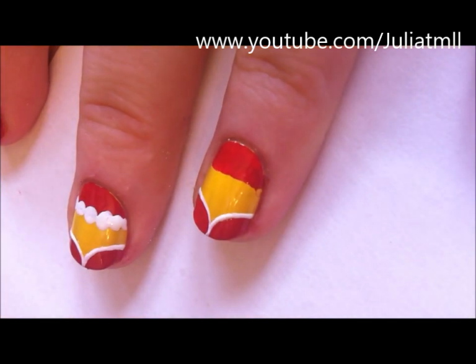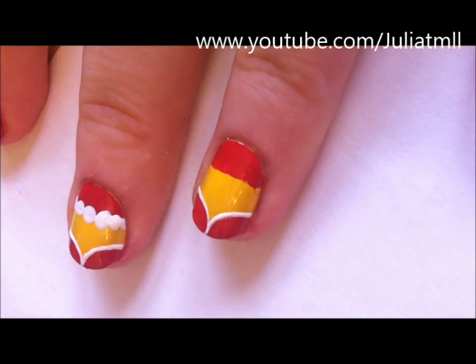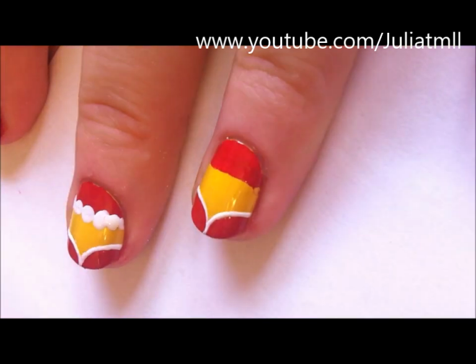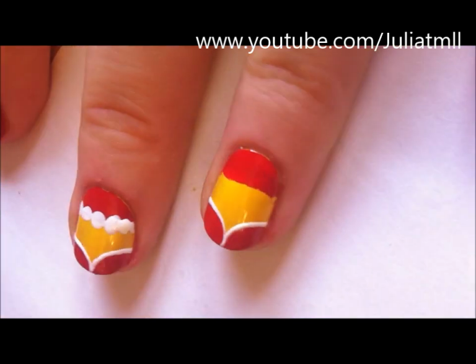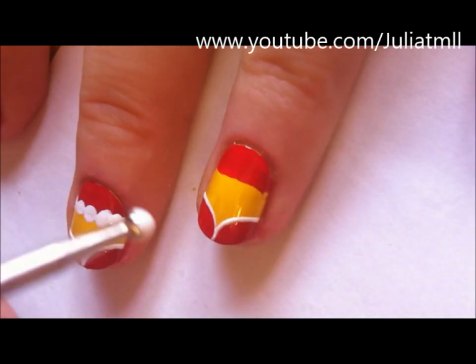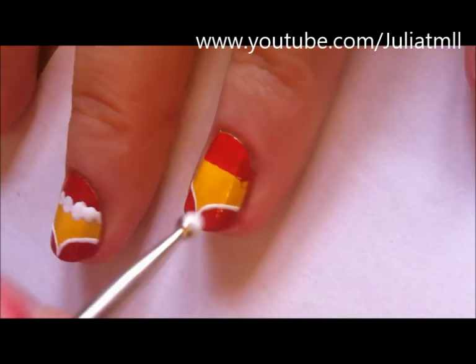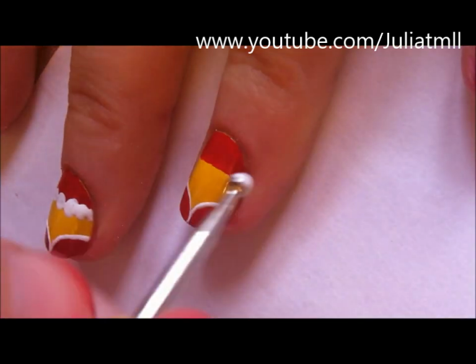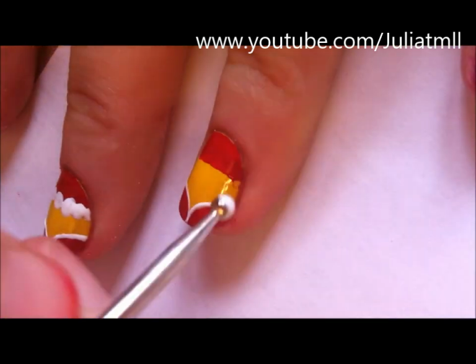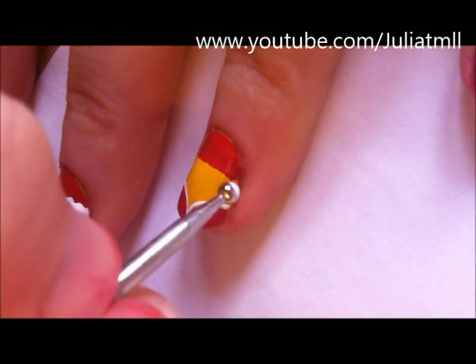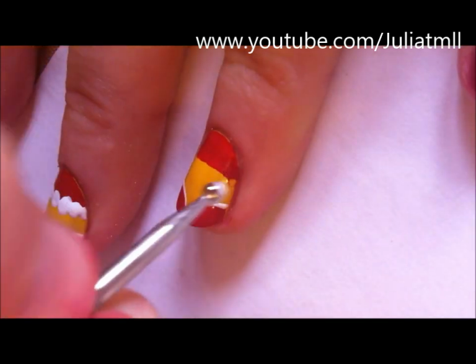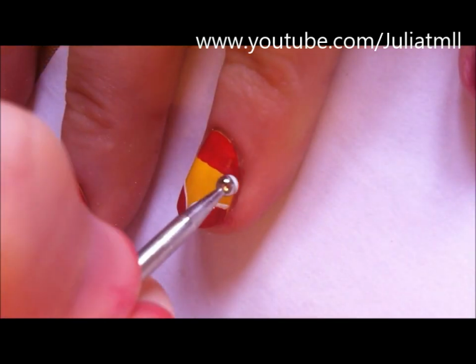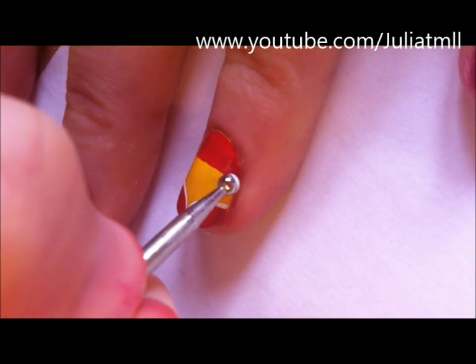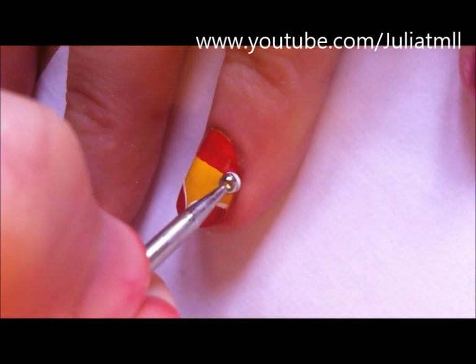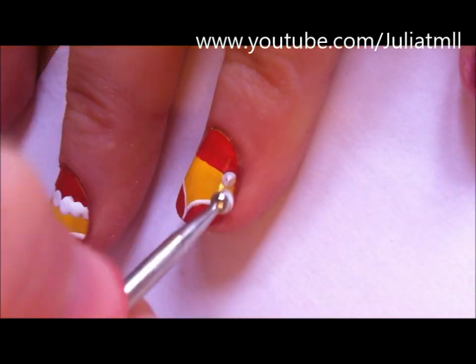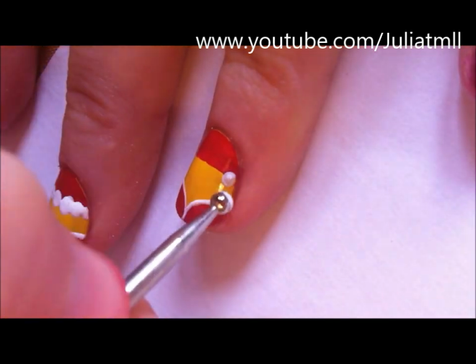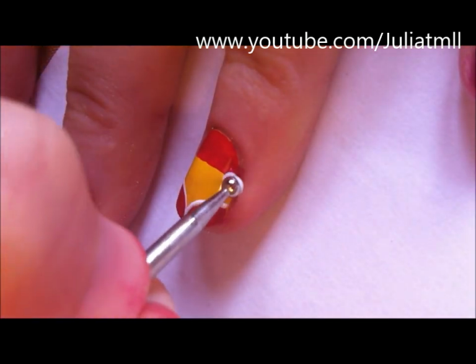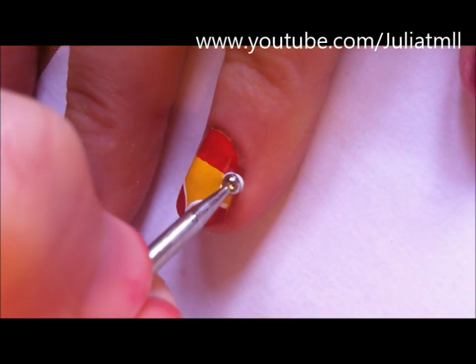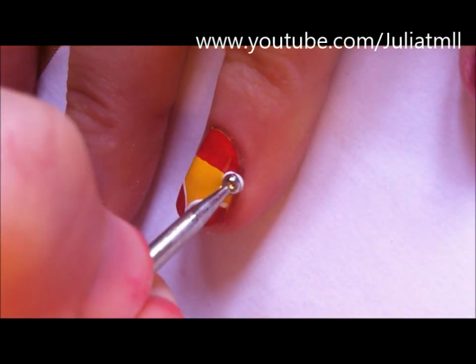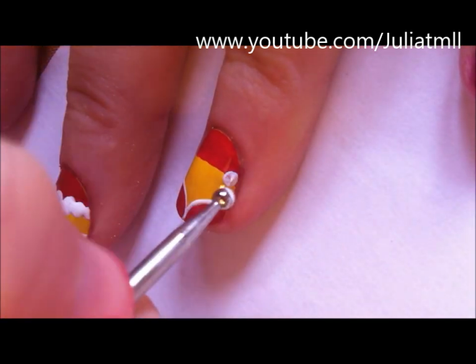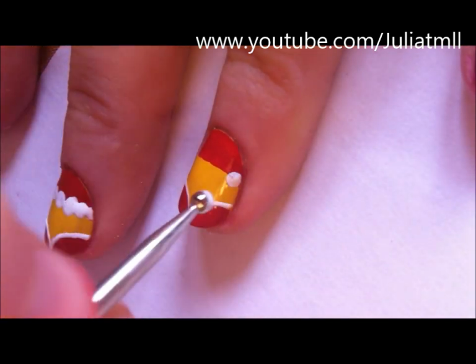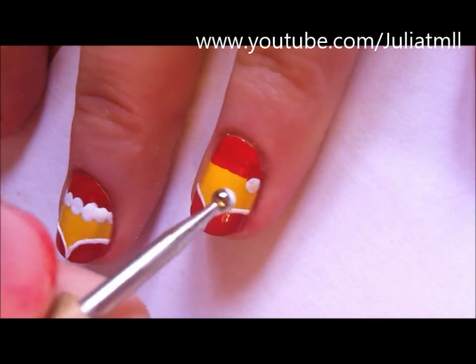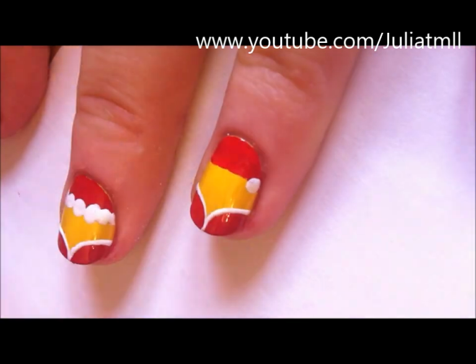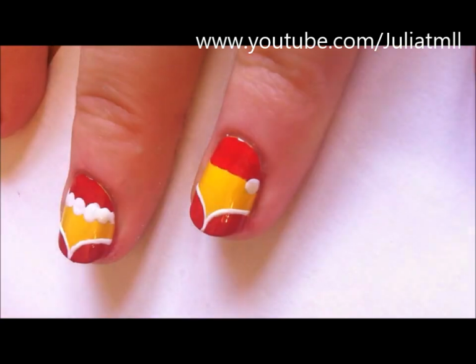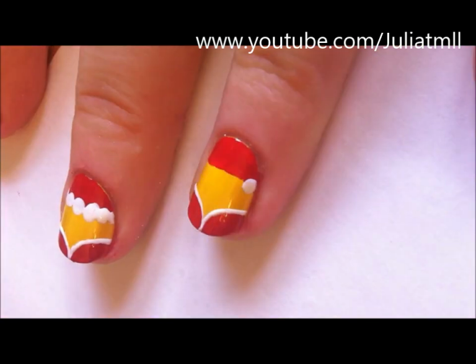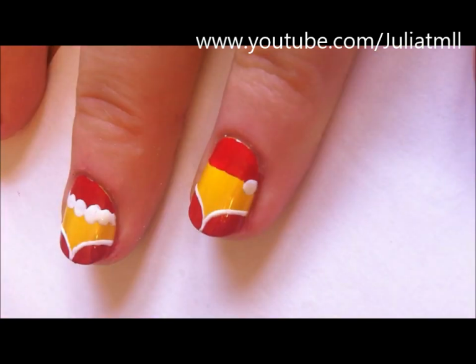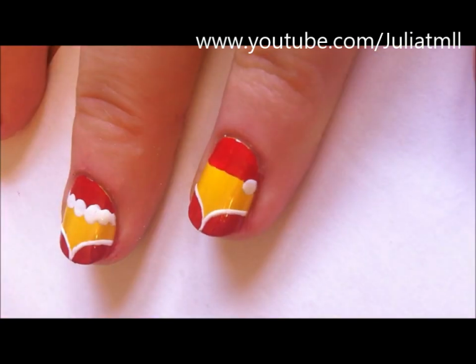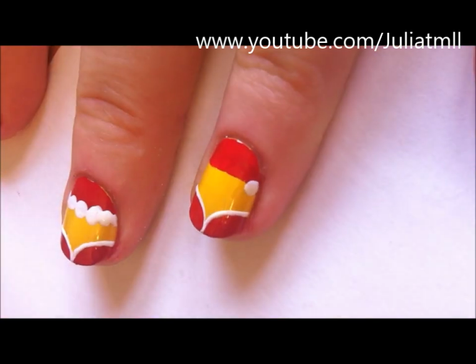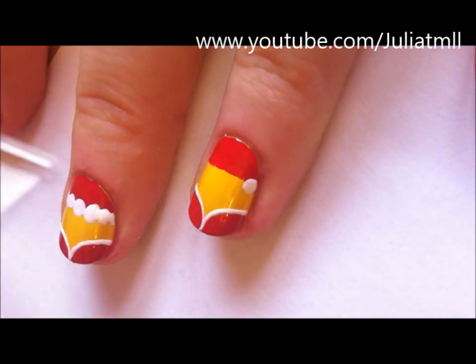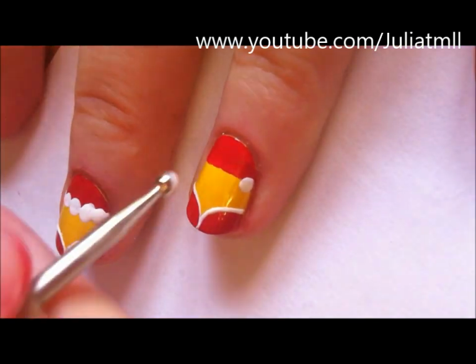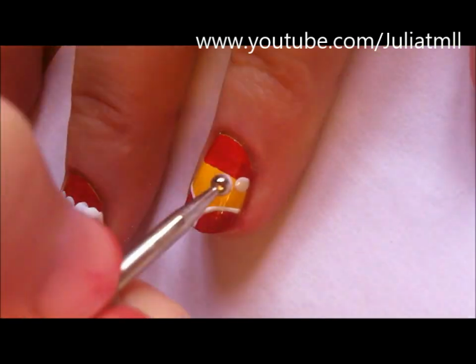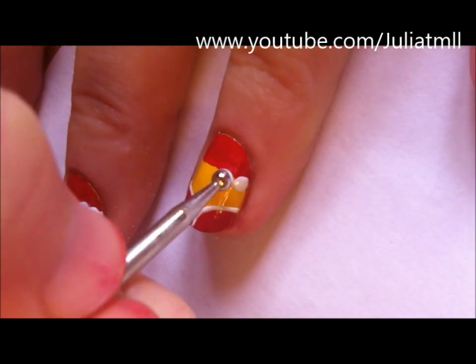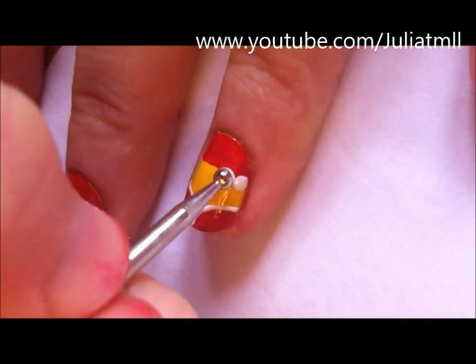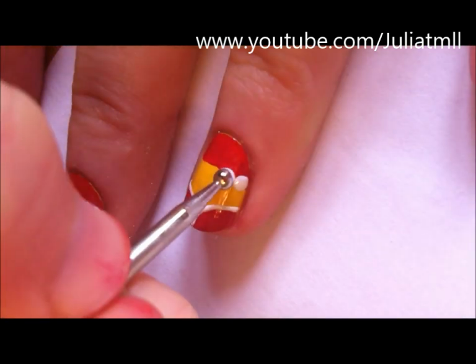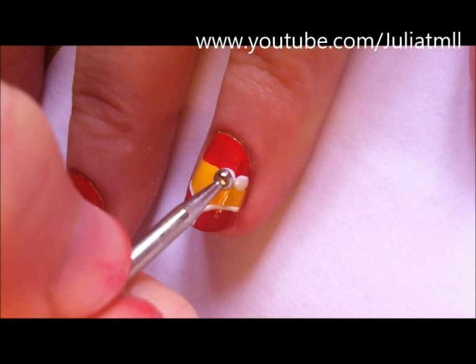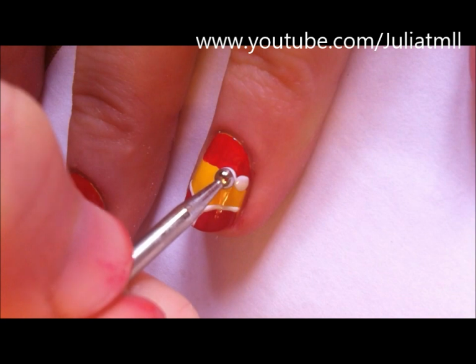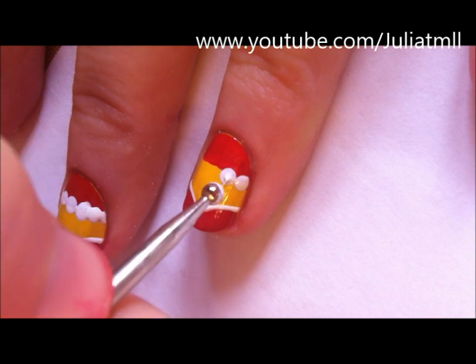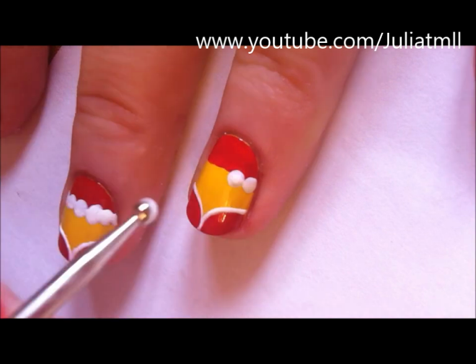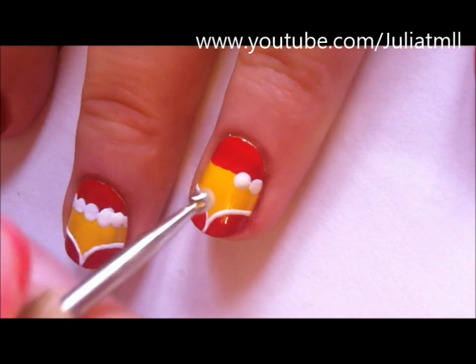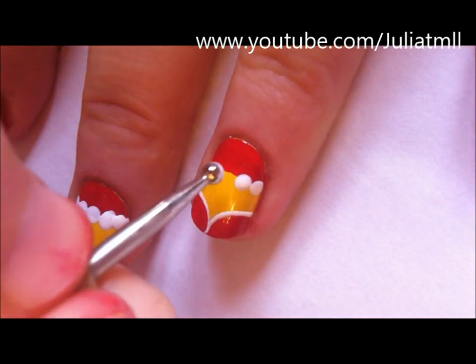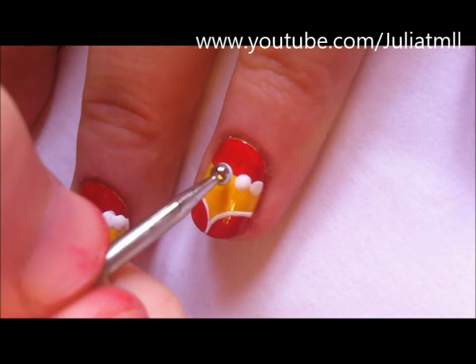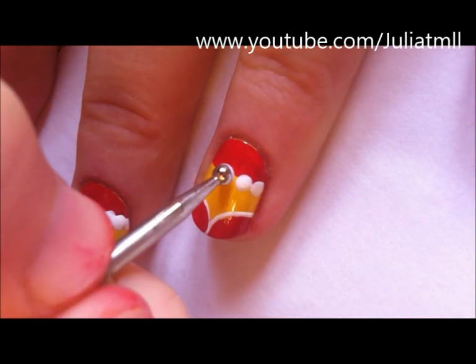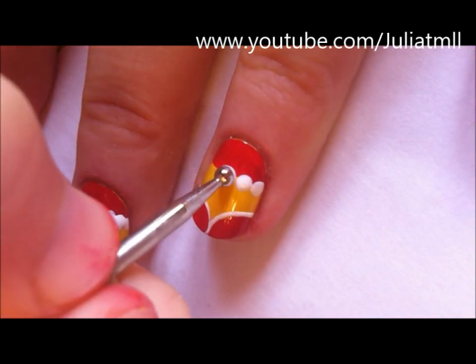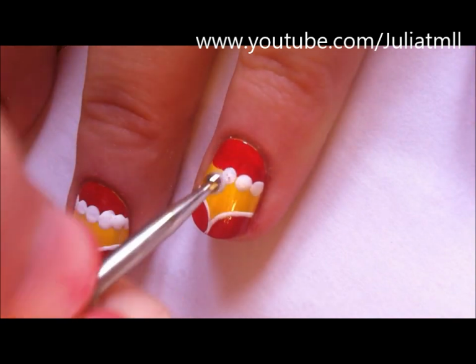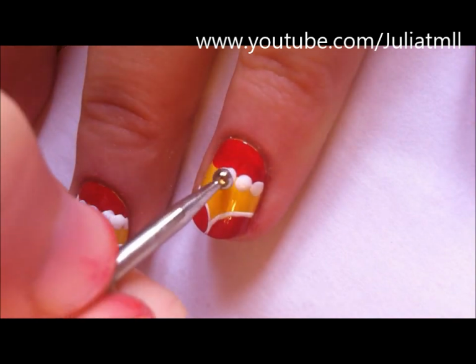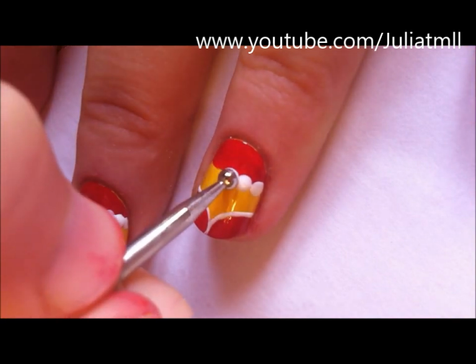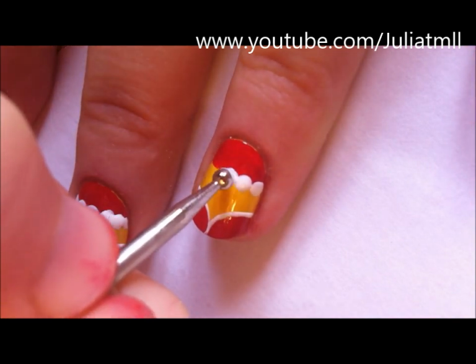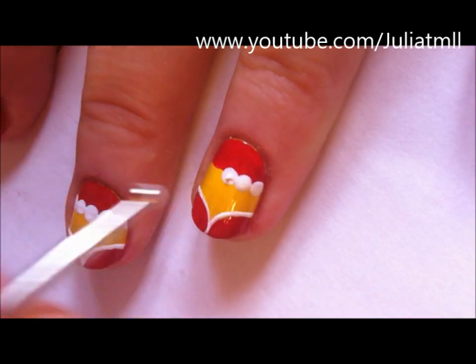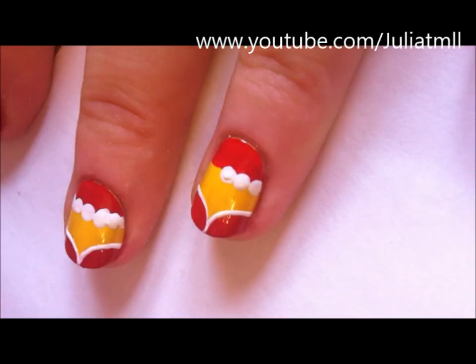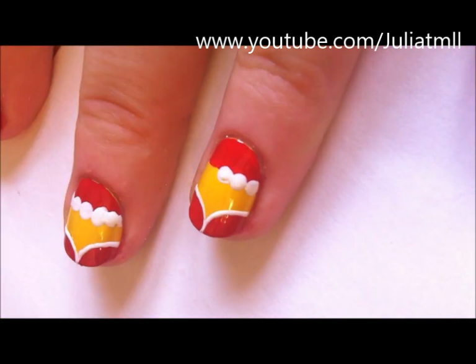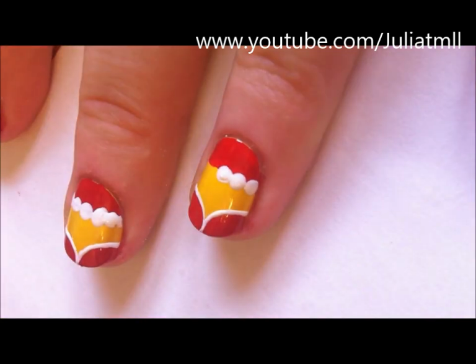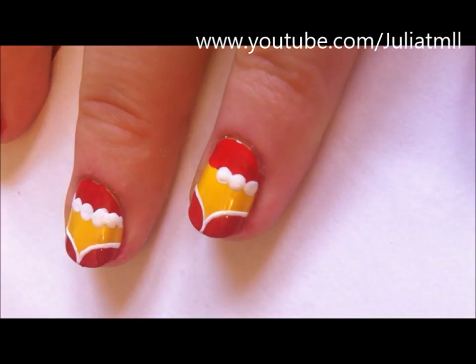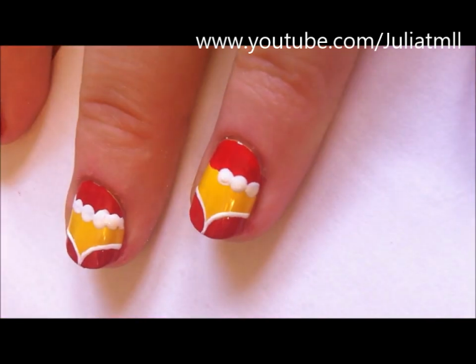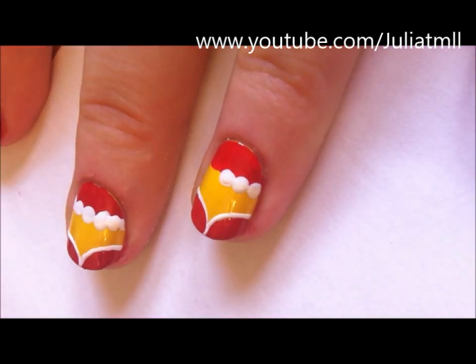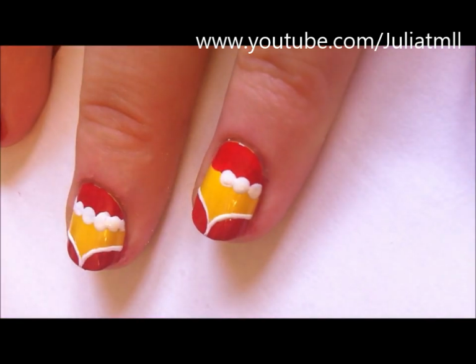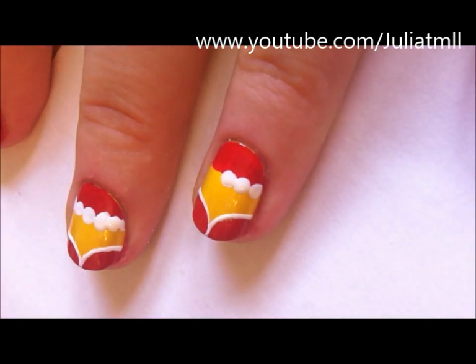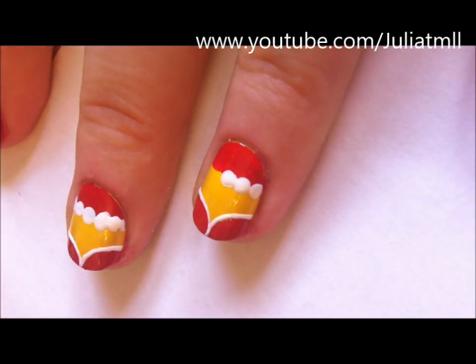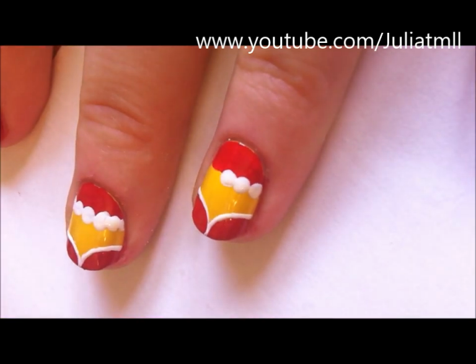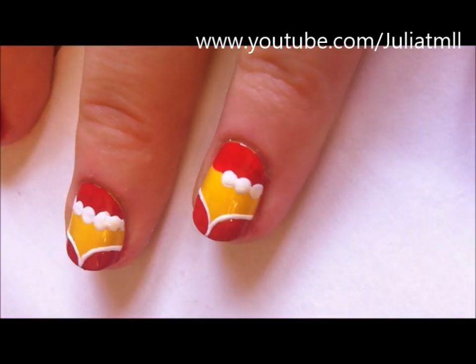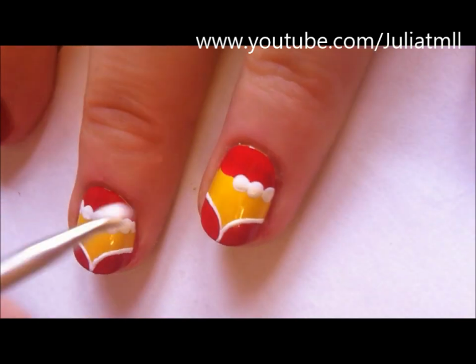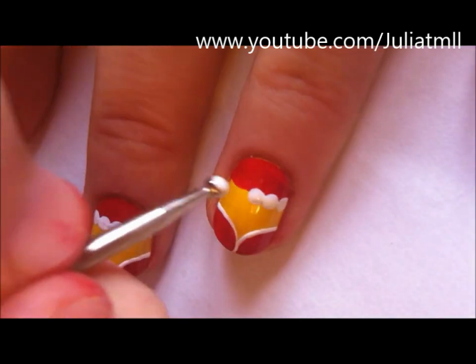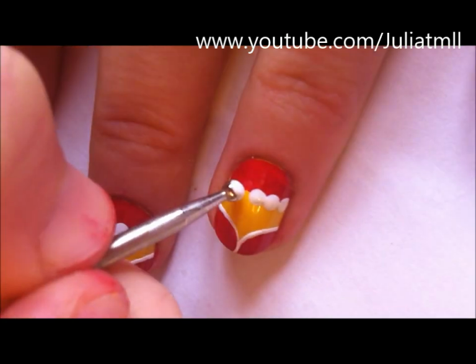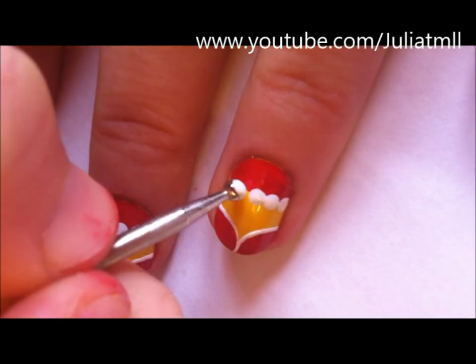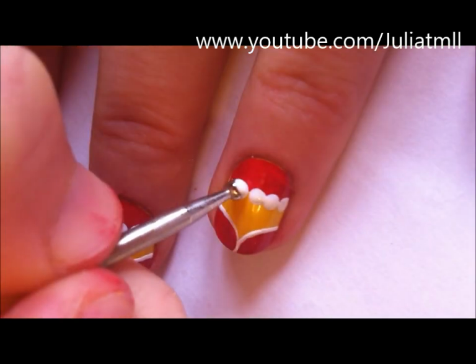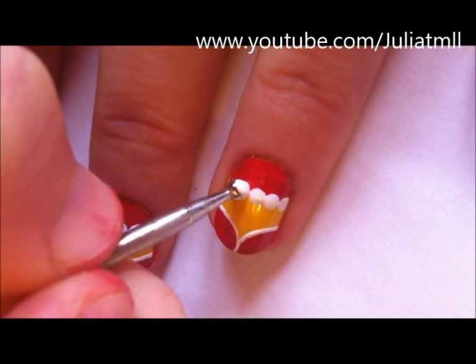You're also going to take a dotting tool and white nail polish and create a row of dots for the bottom of Santa's hat.